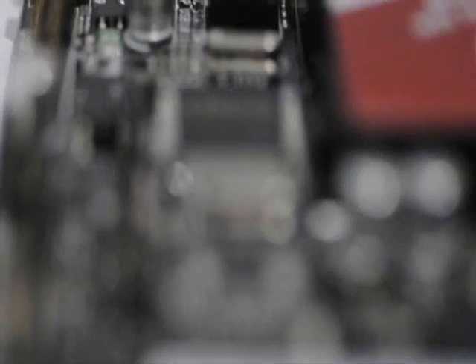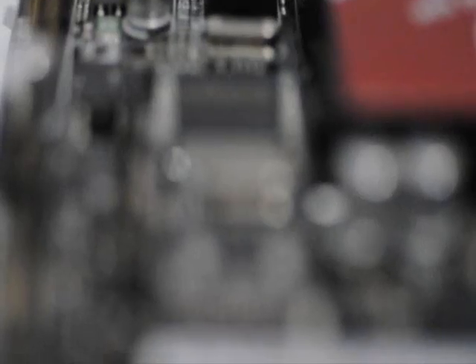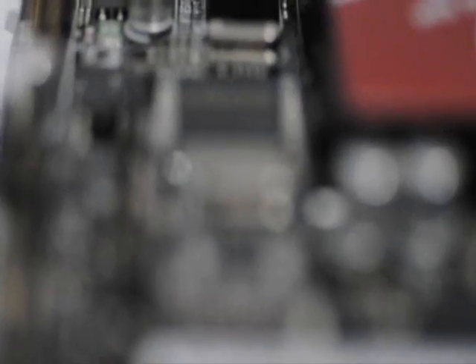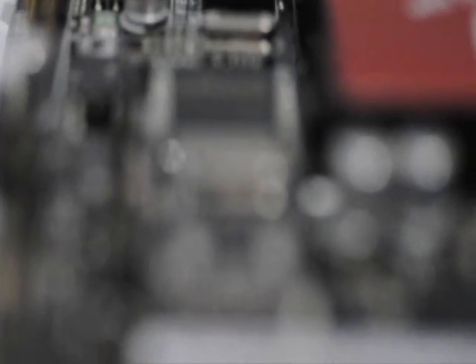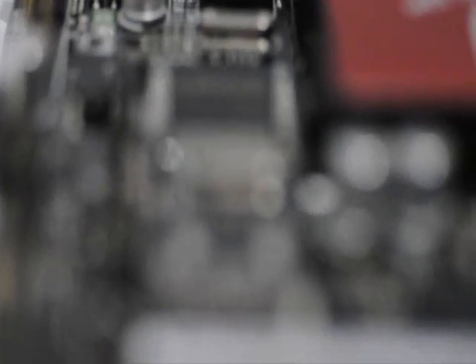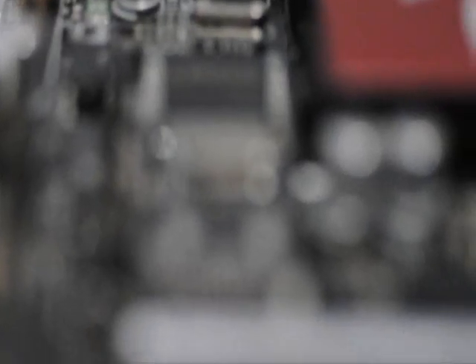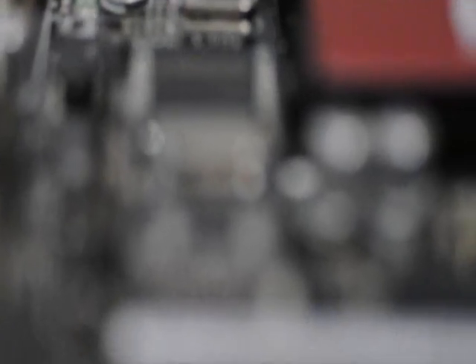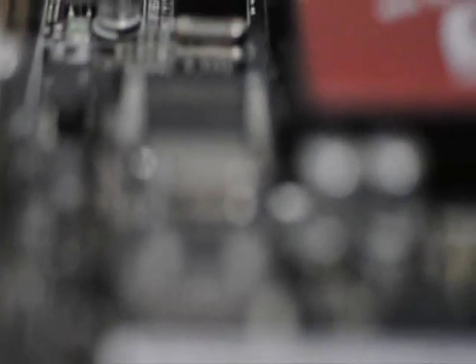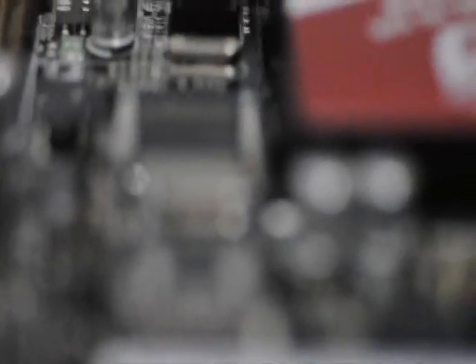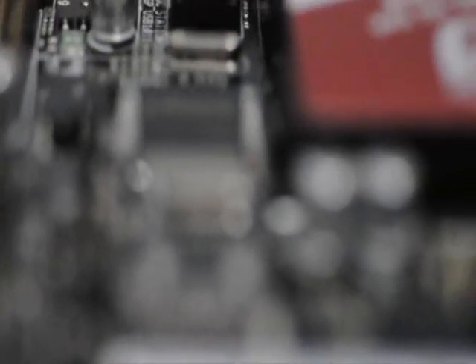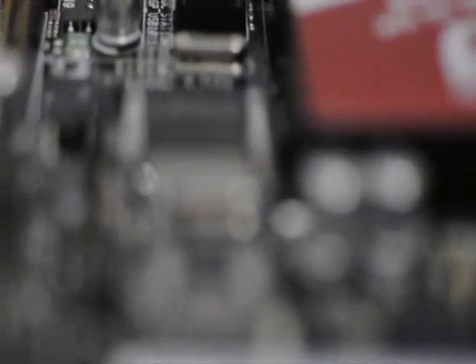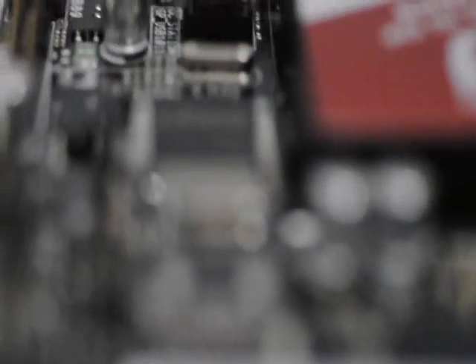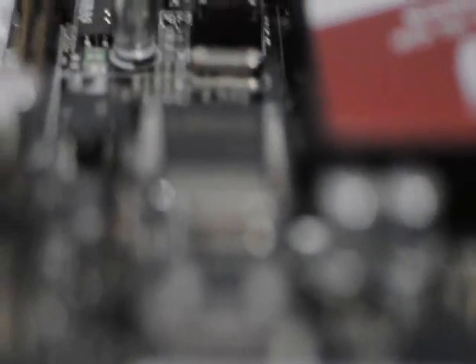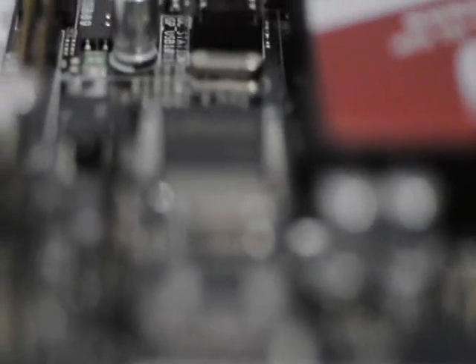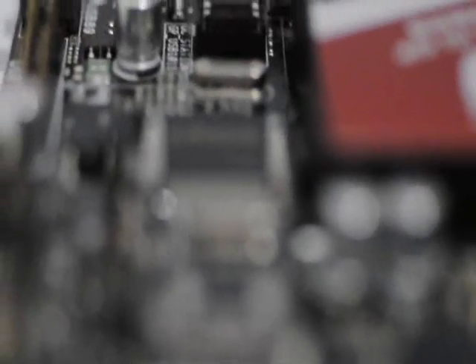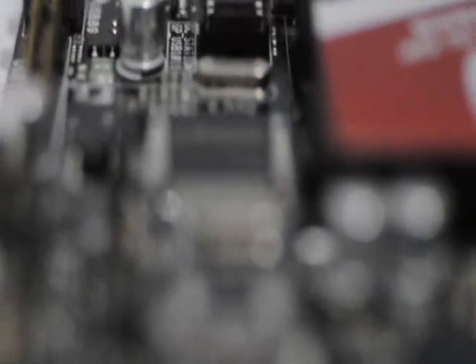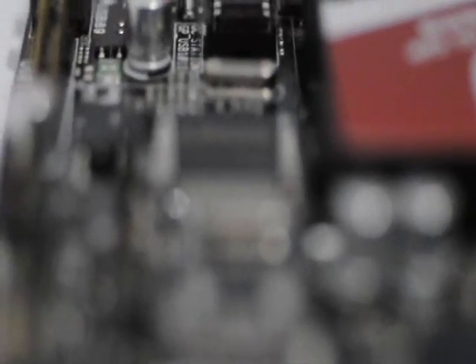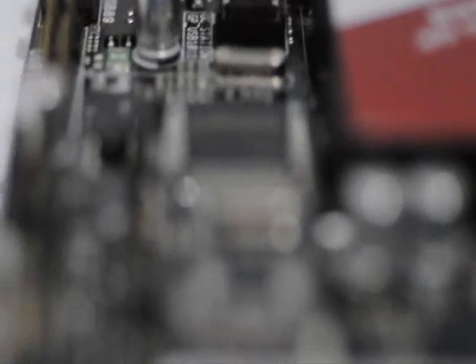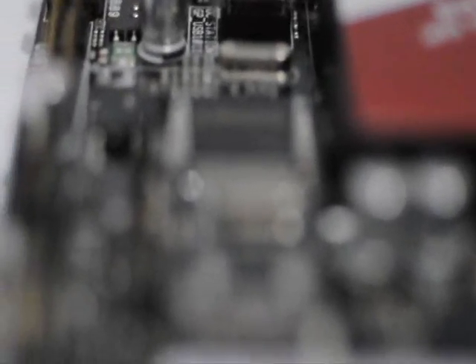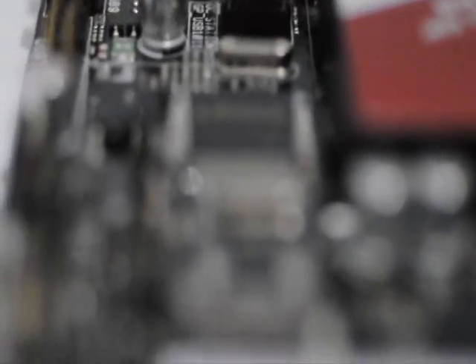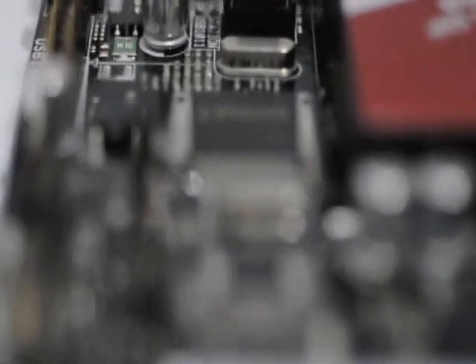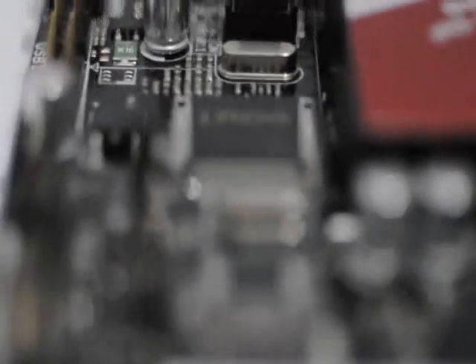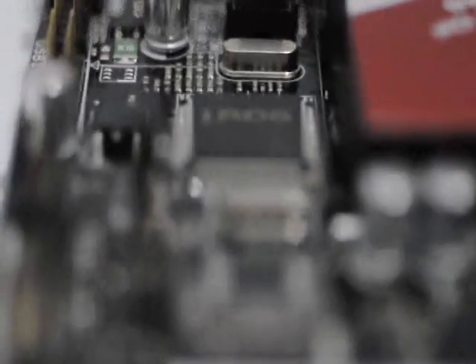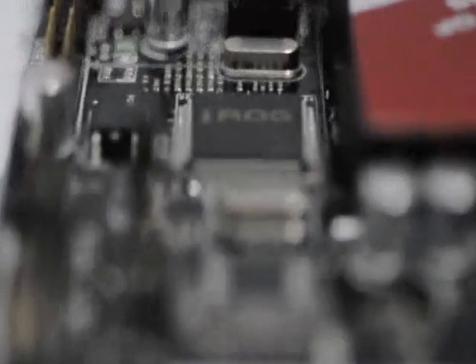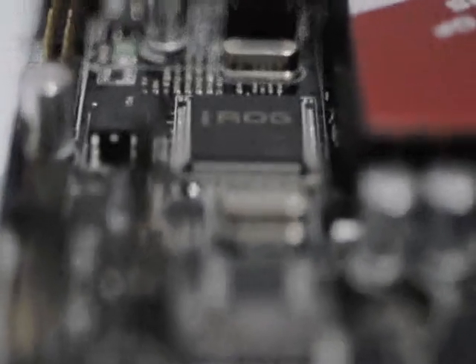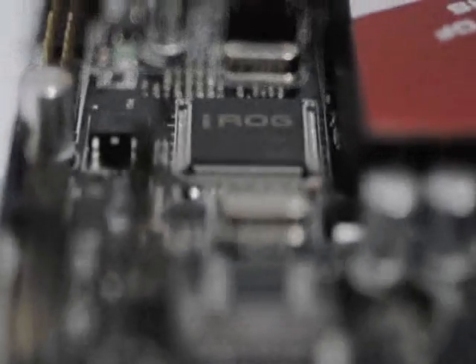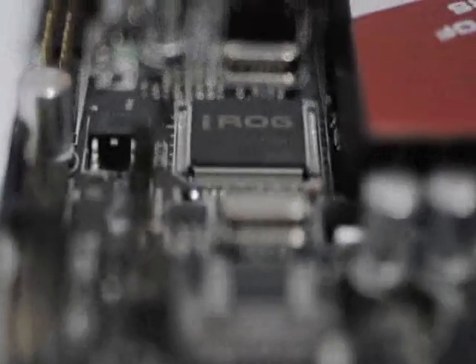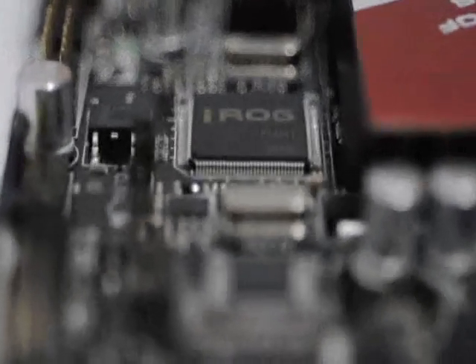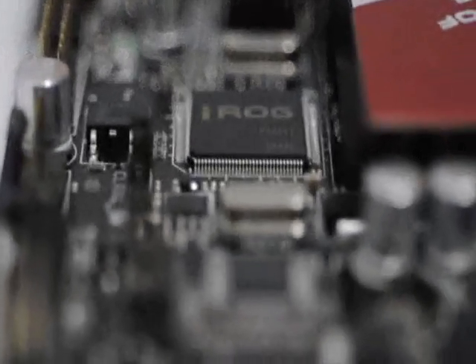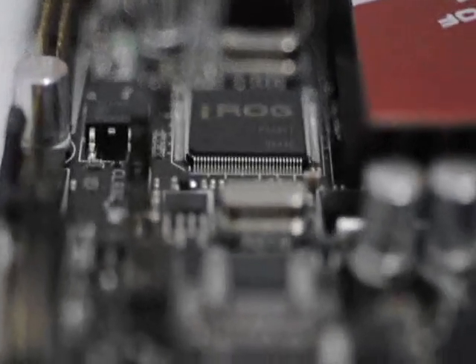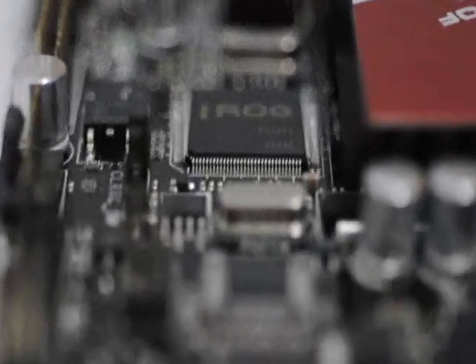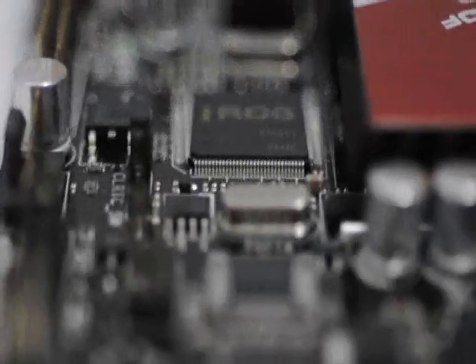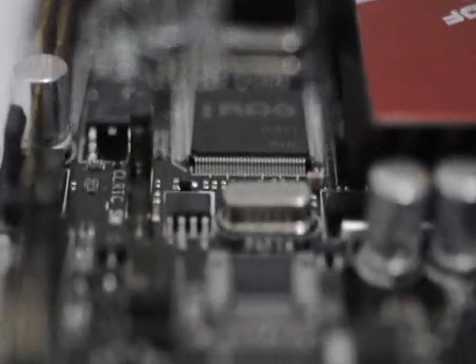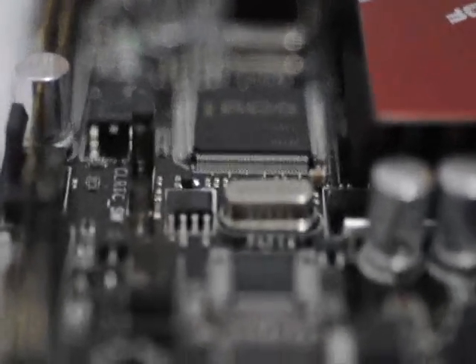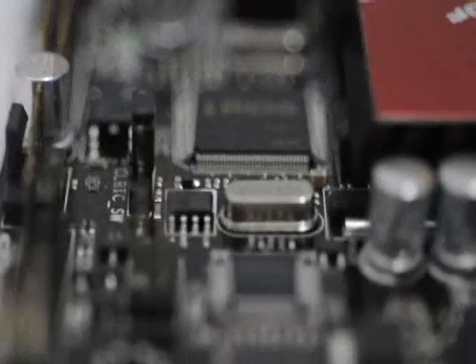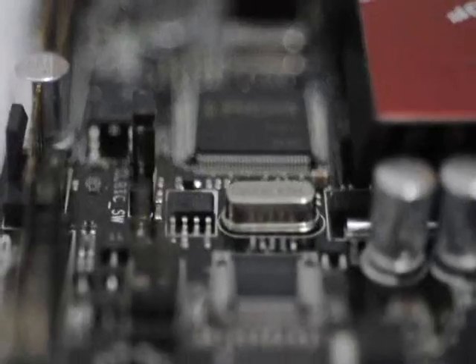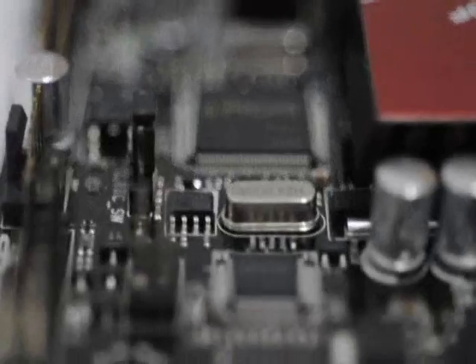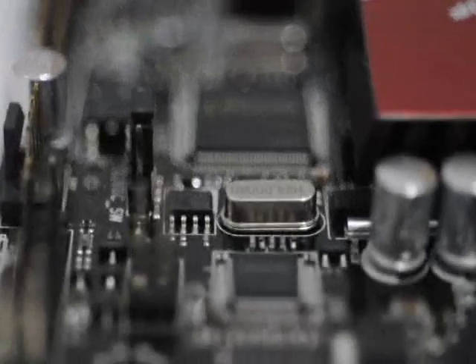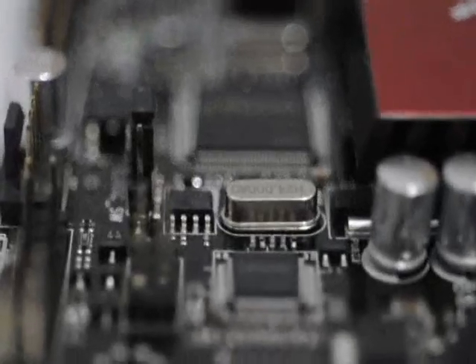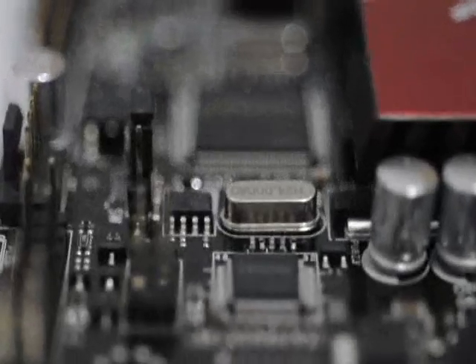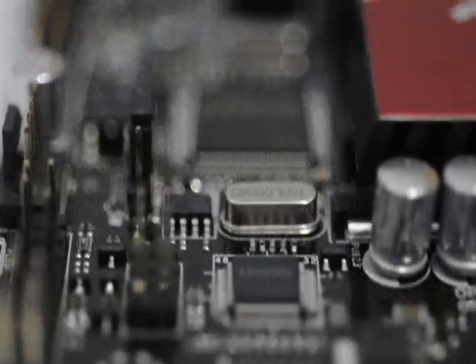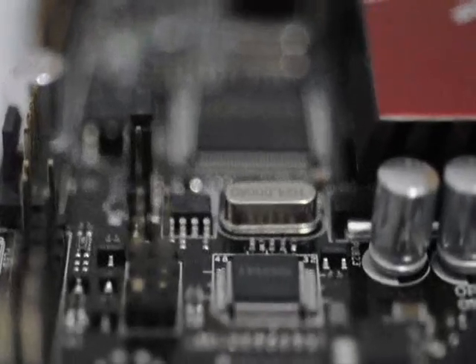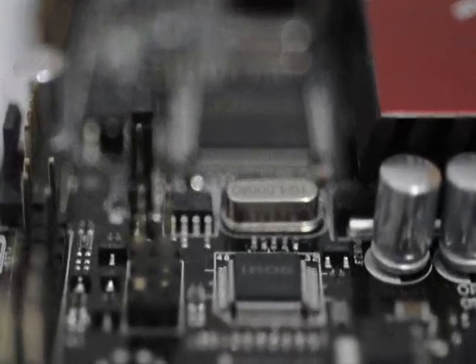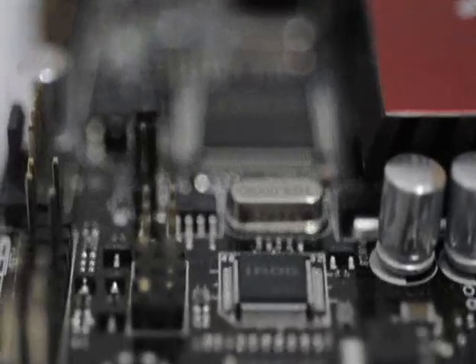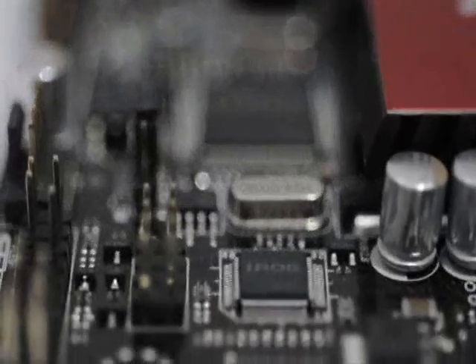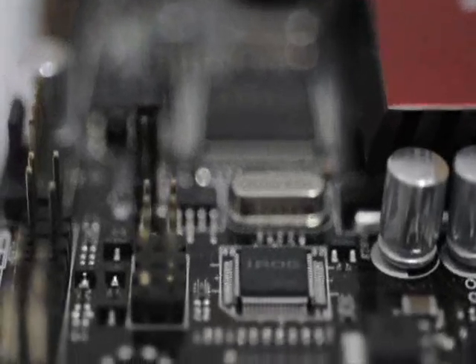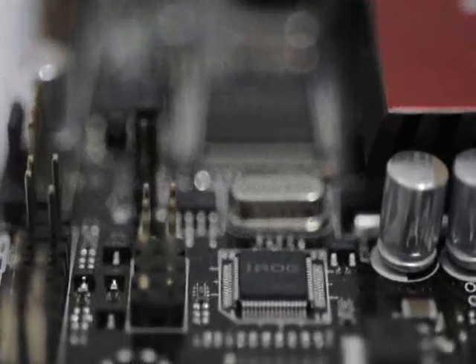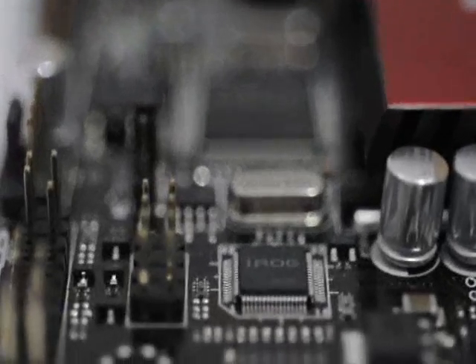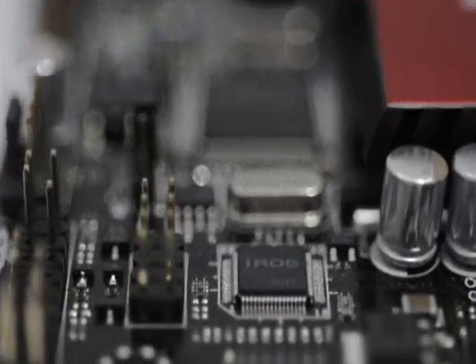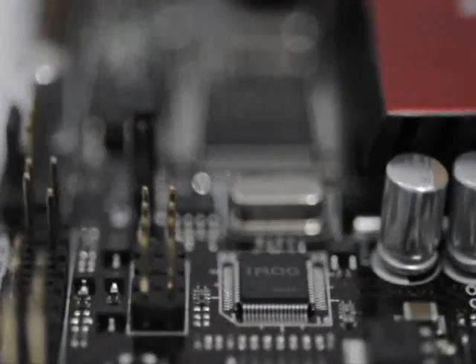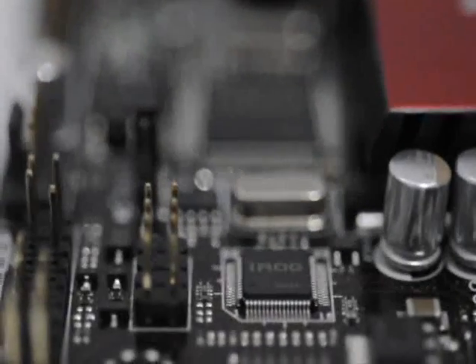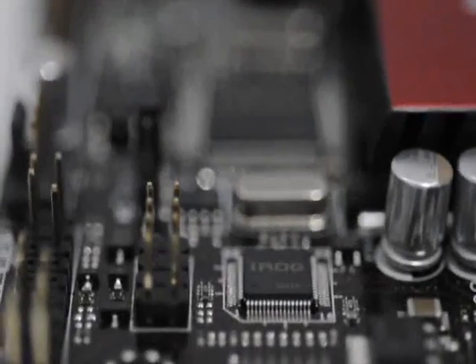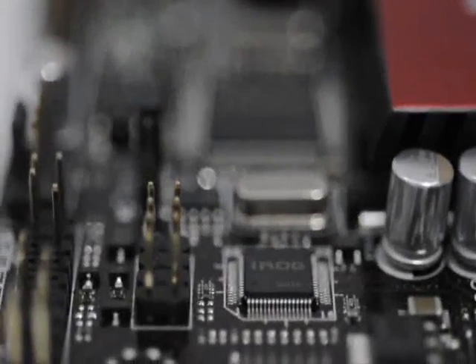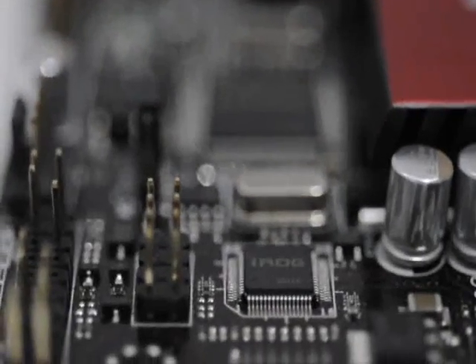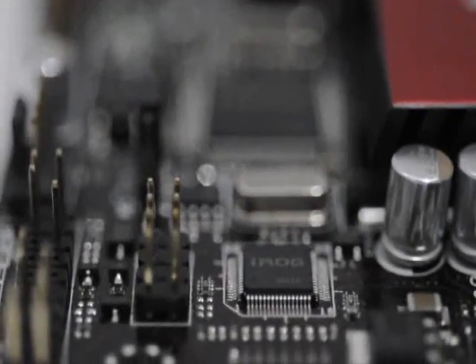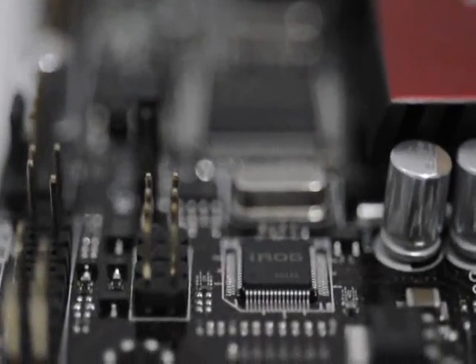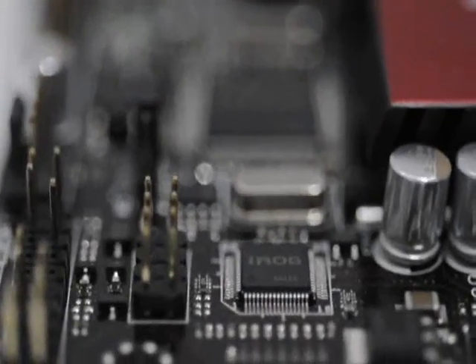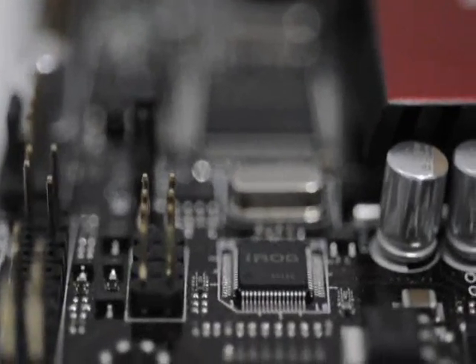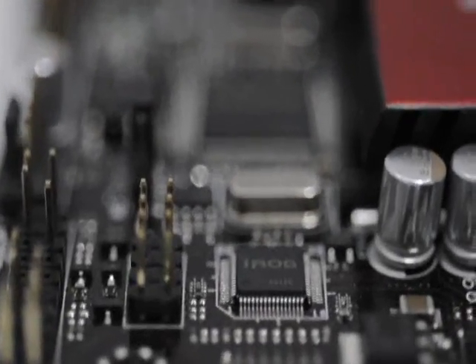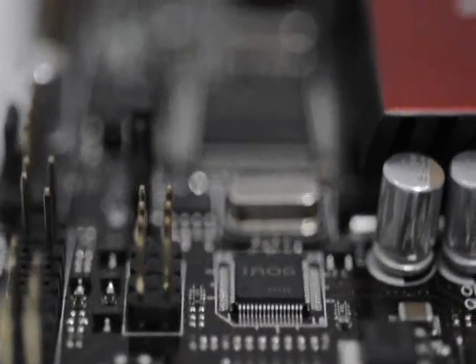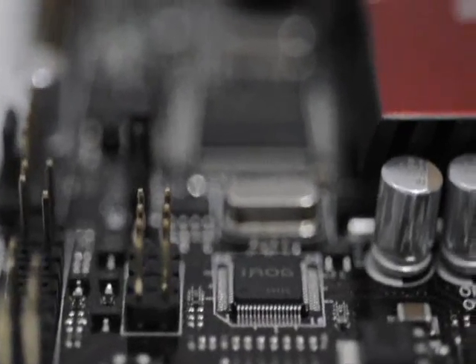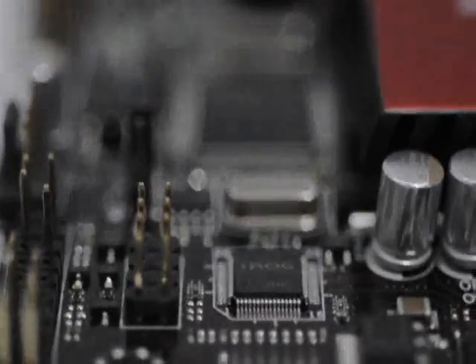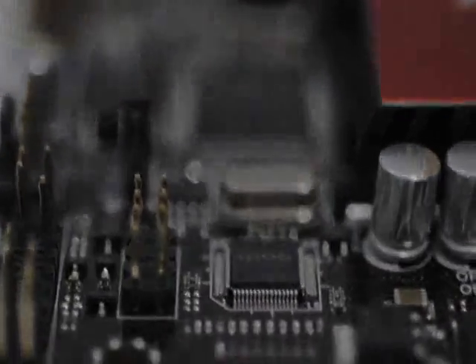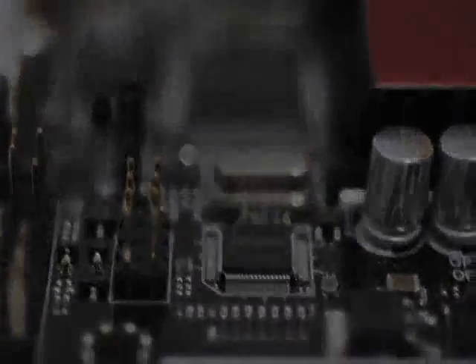ASUS relies on these iROG chips to handle the board's ROG related features.